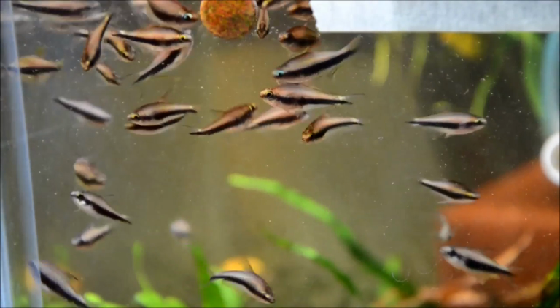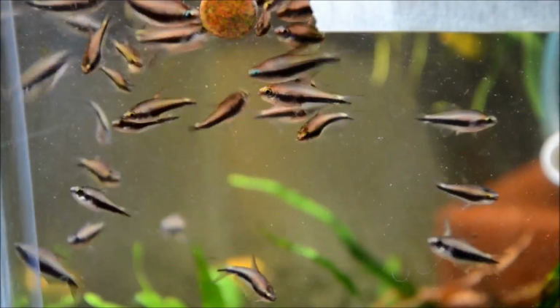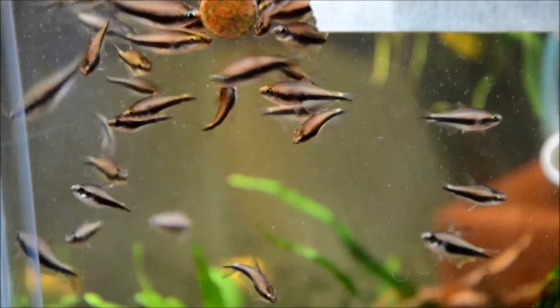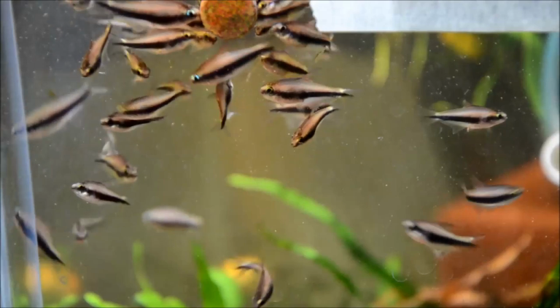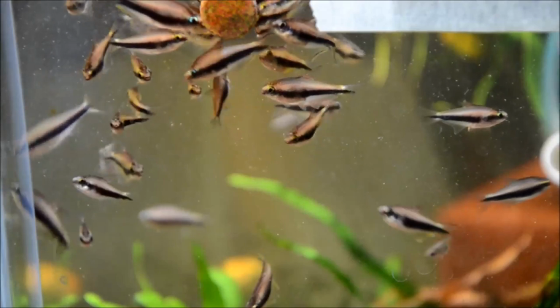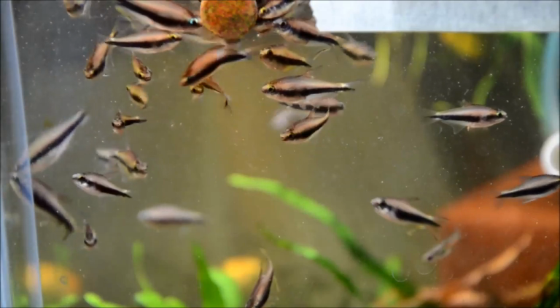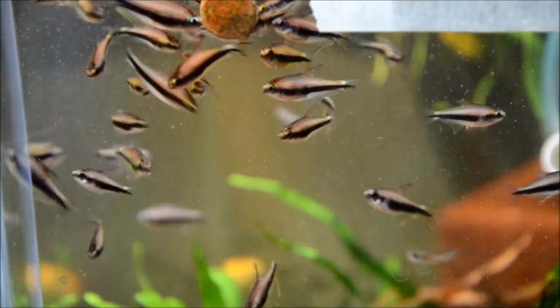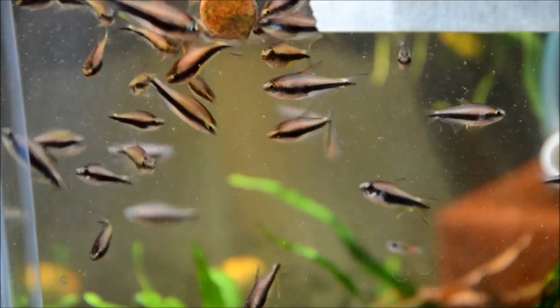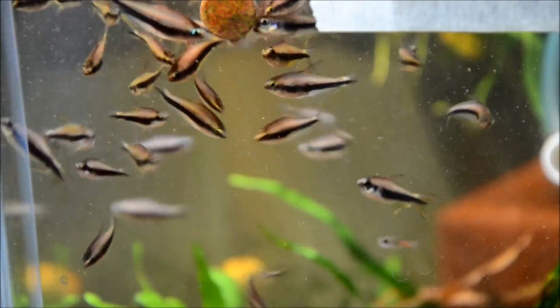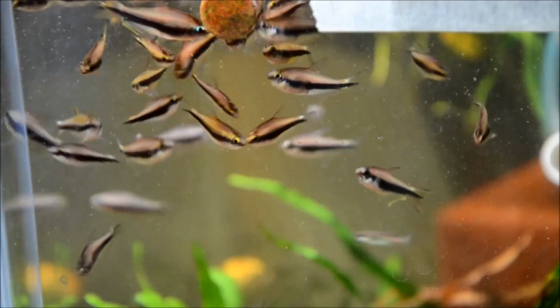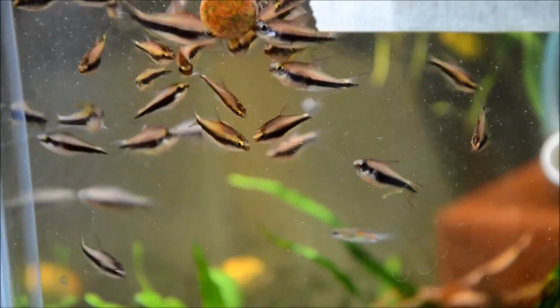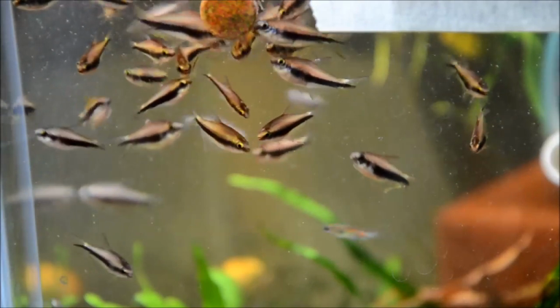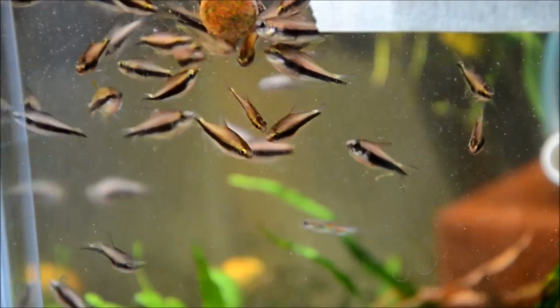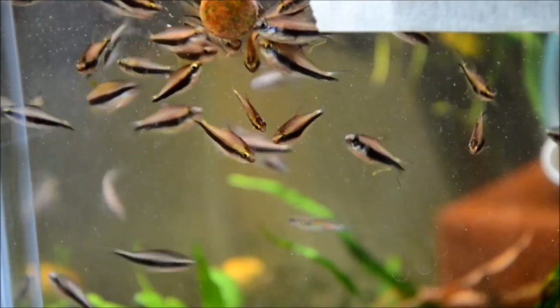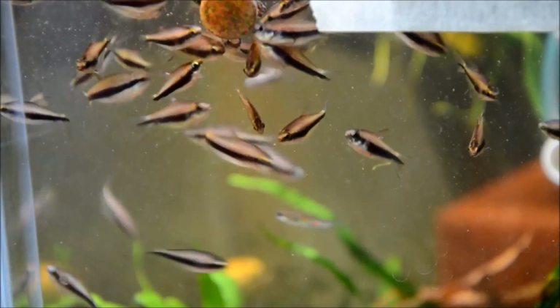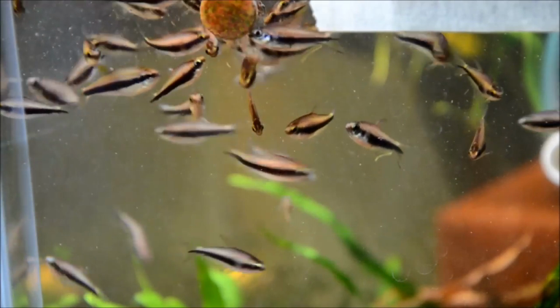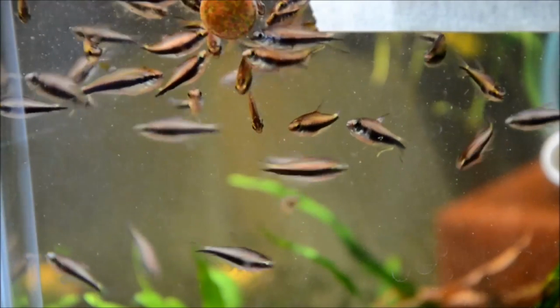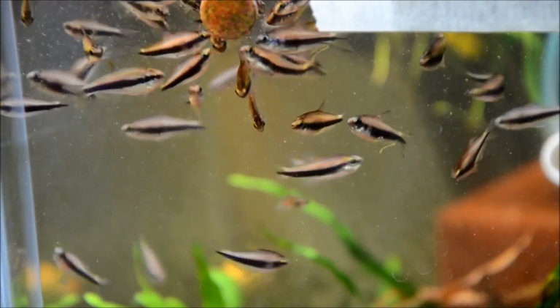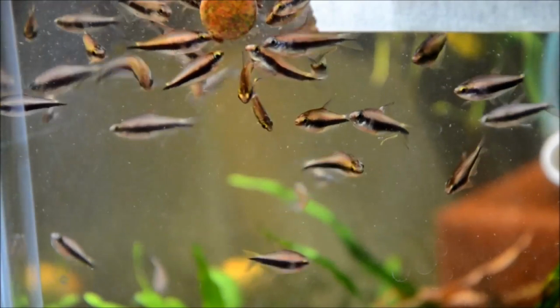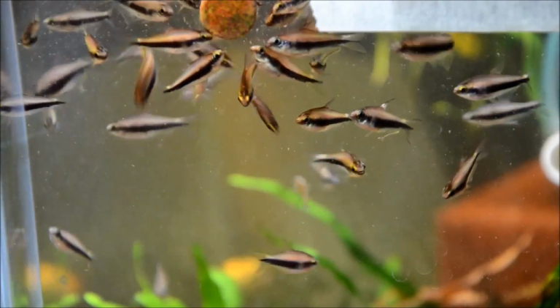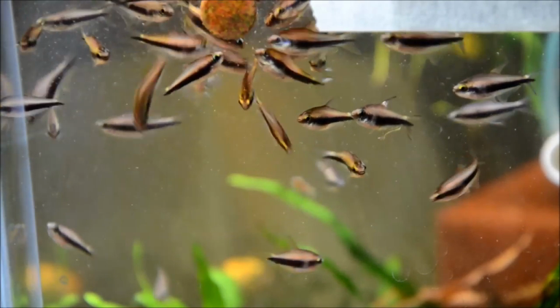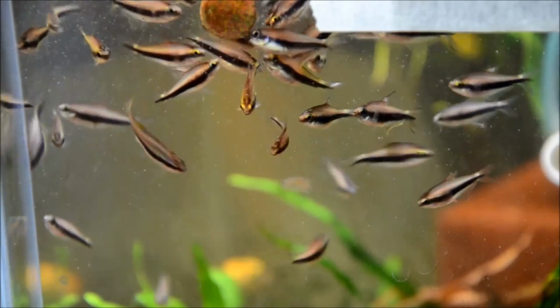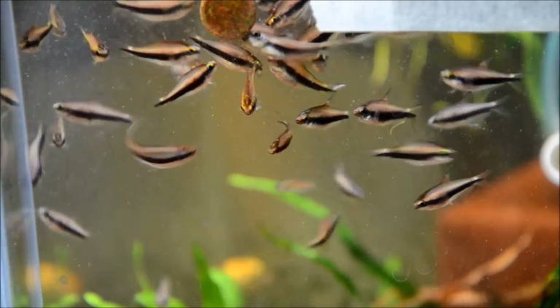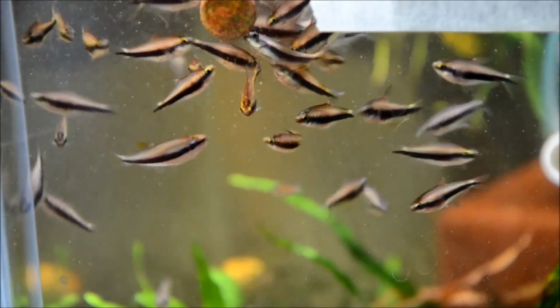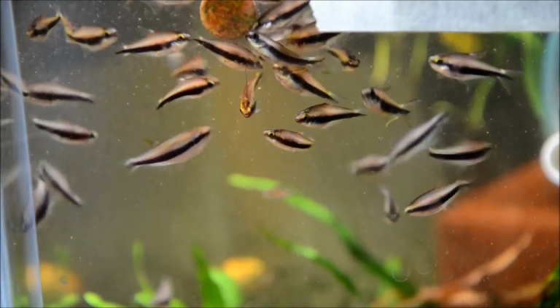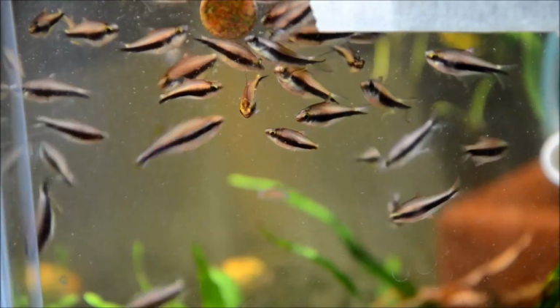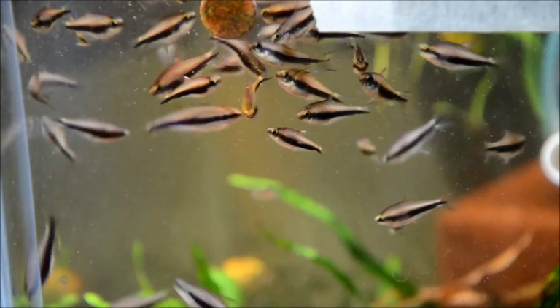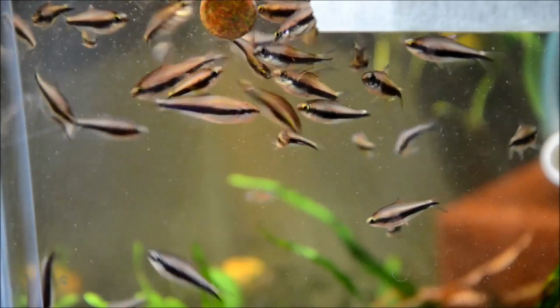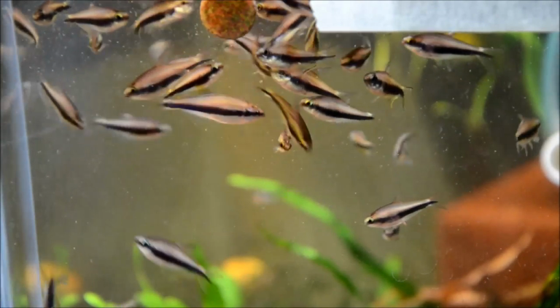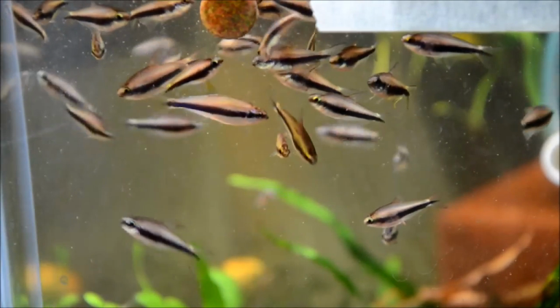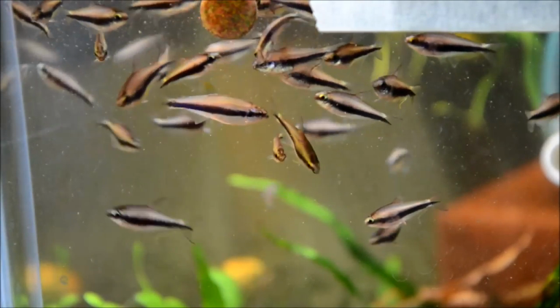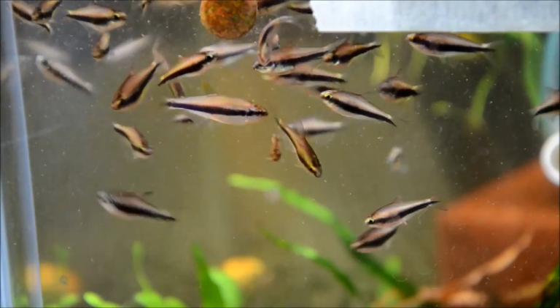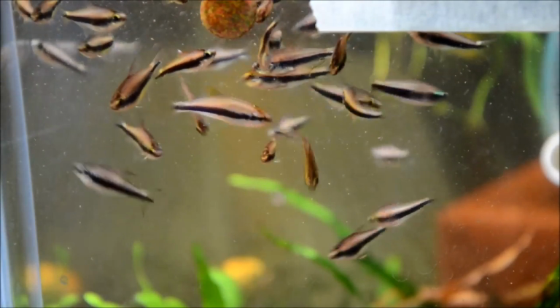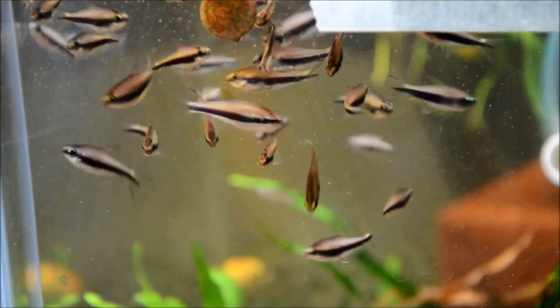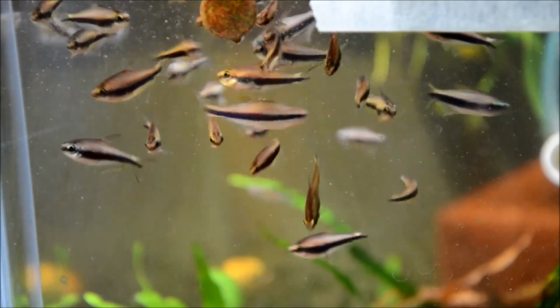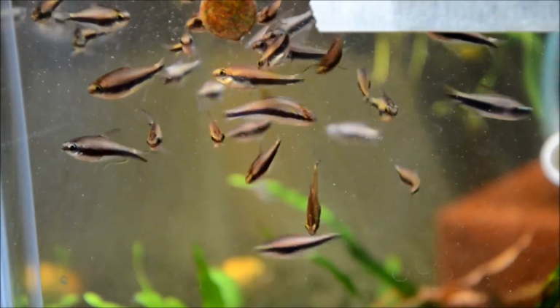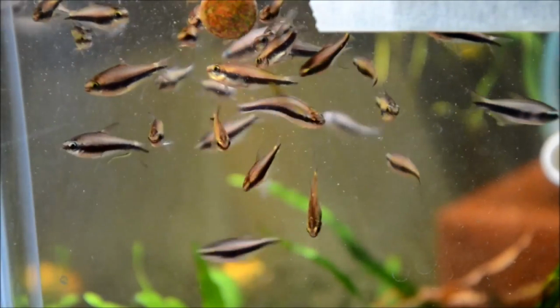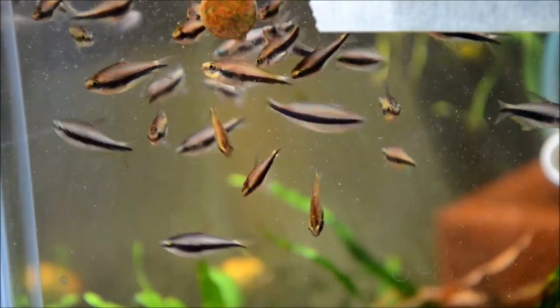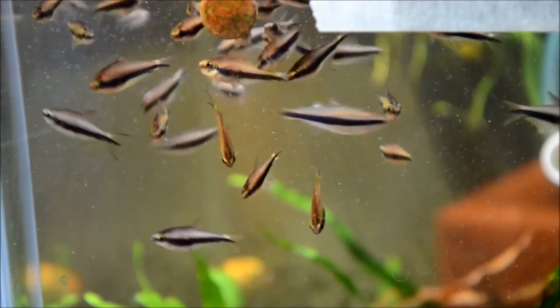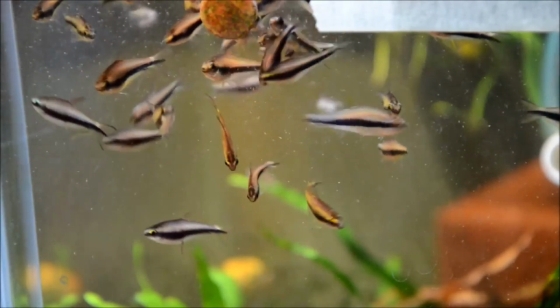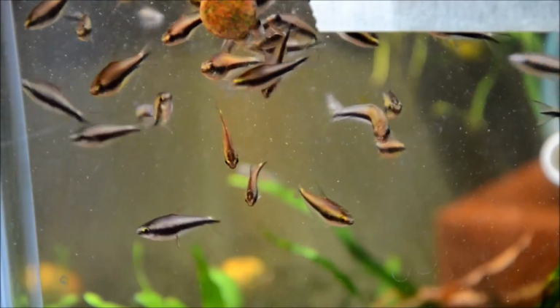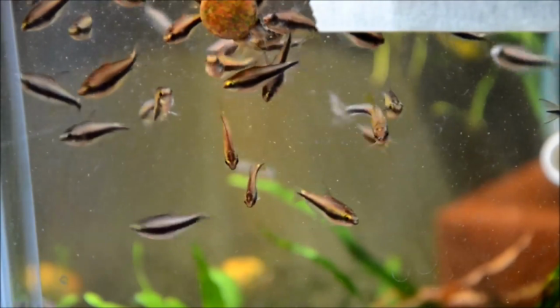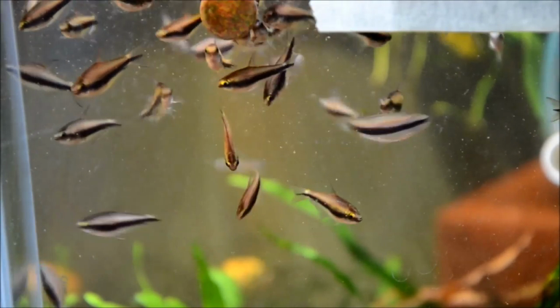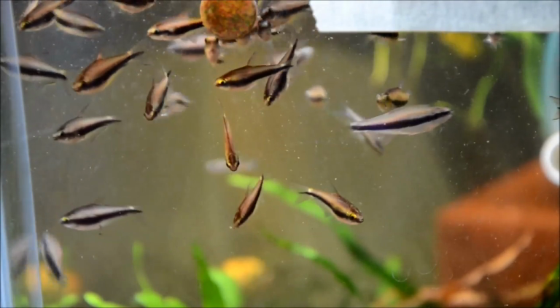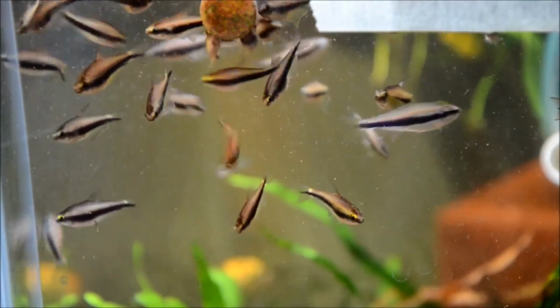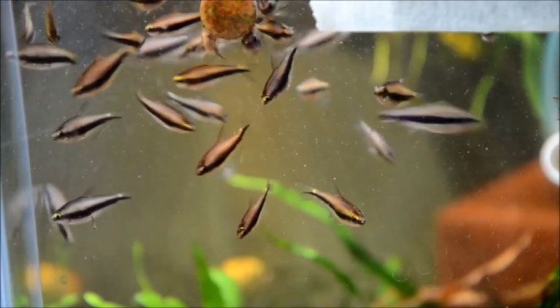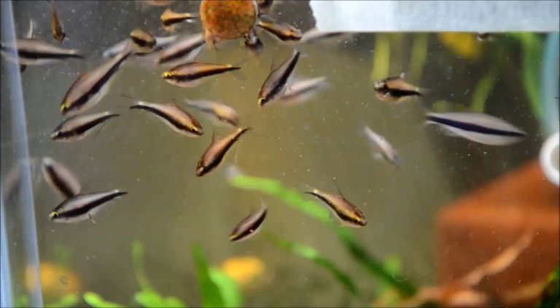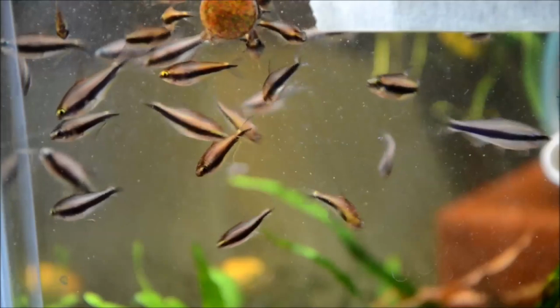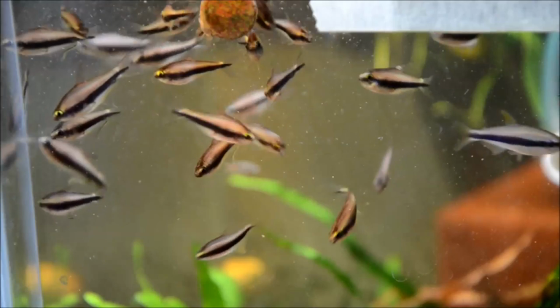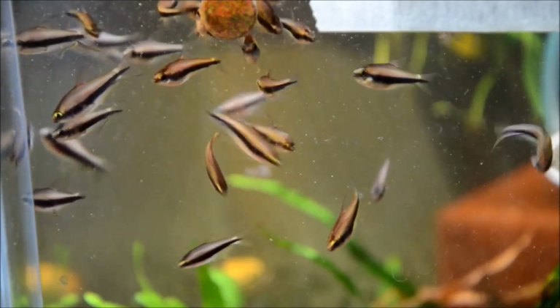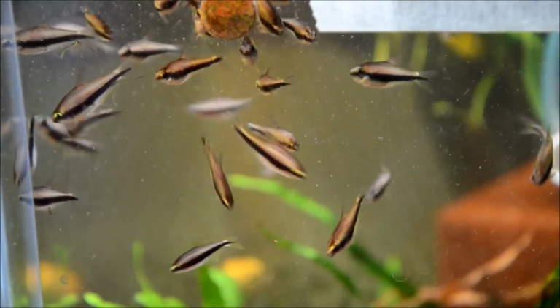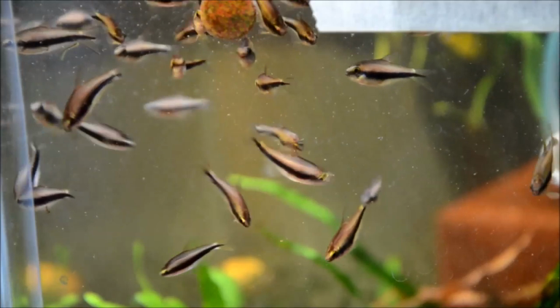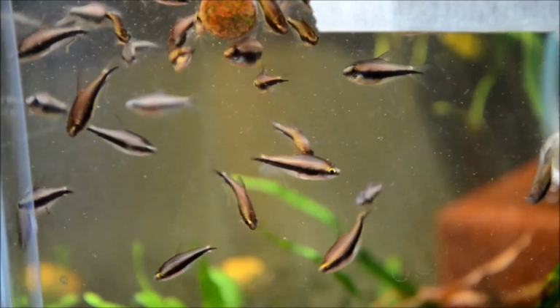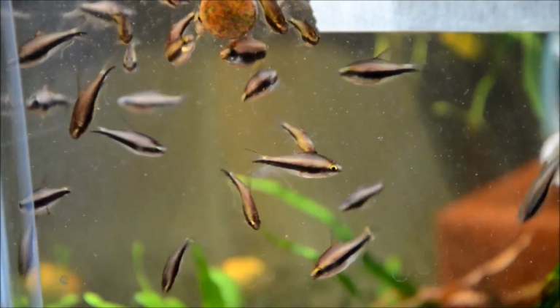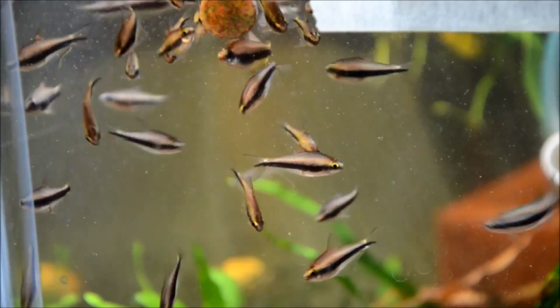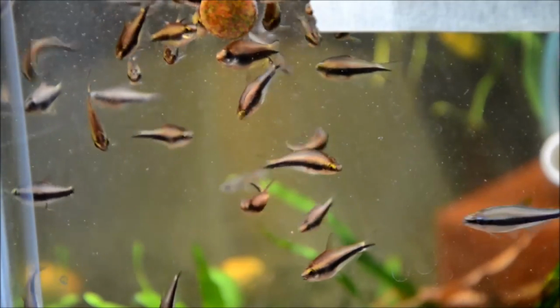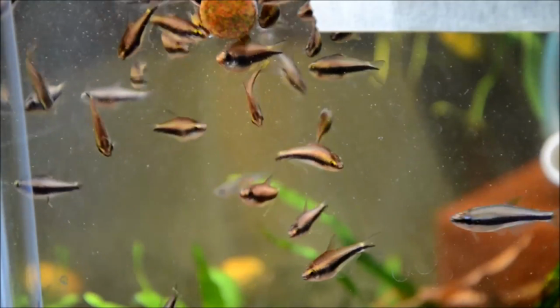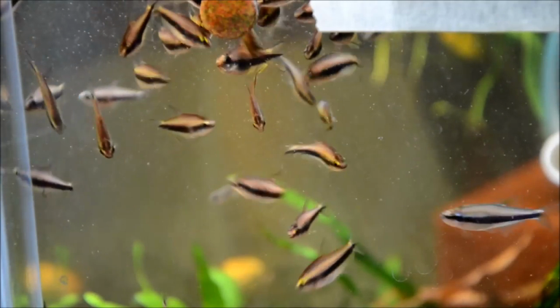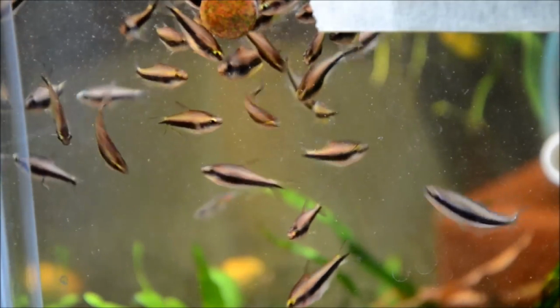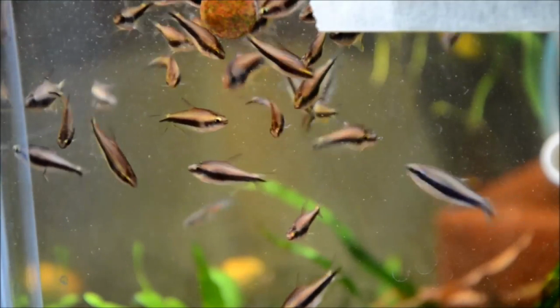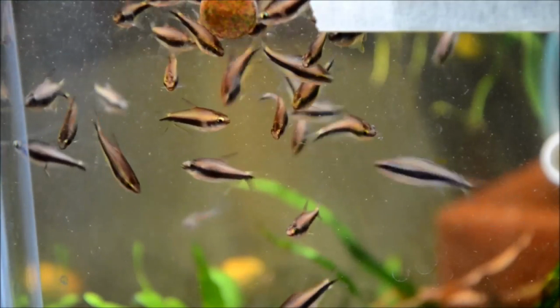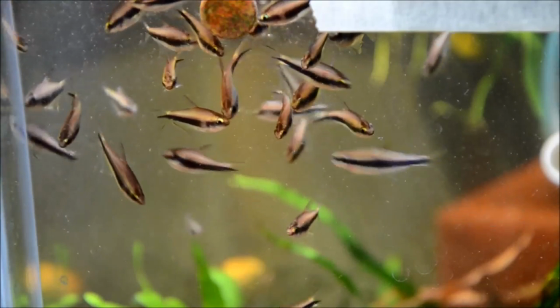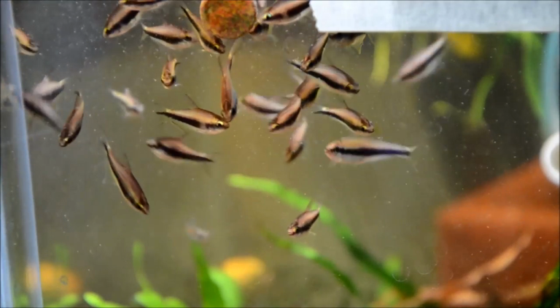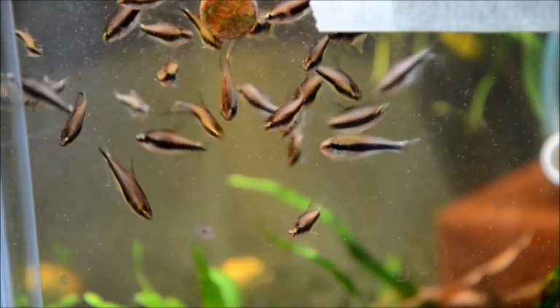They go great with Corys, Rasboras, other Tetras, Plecos, and dwarf cichlids like Apistogramma, Kribs, etc.